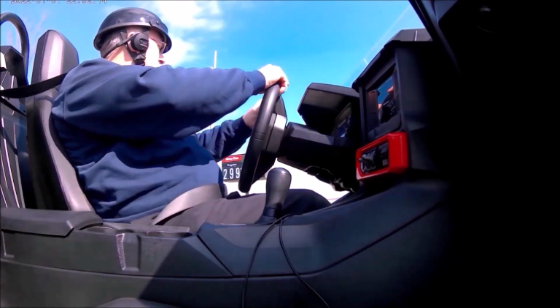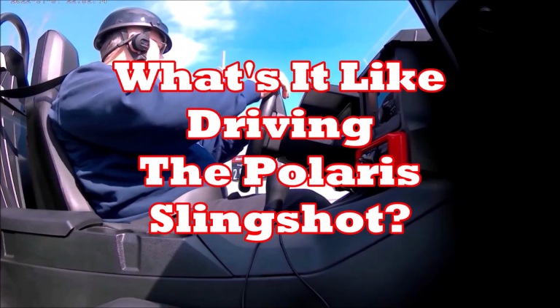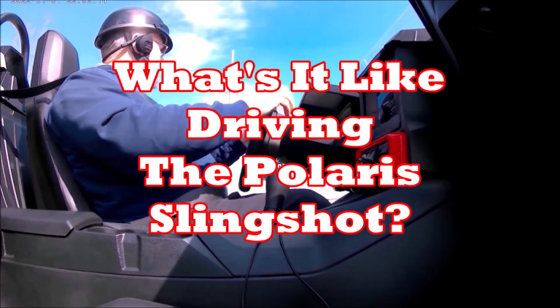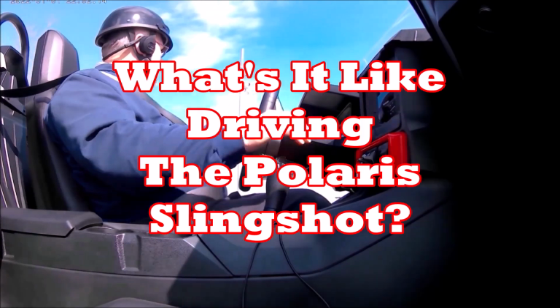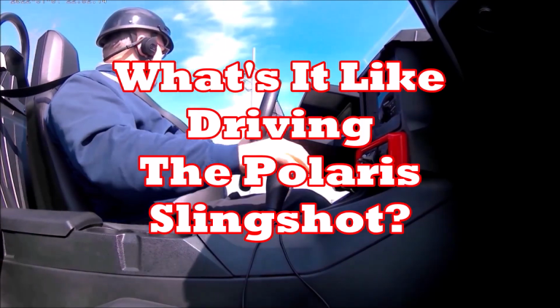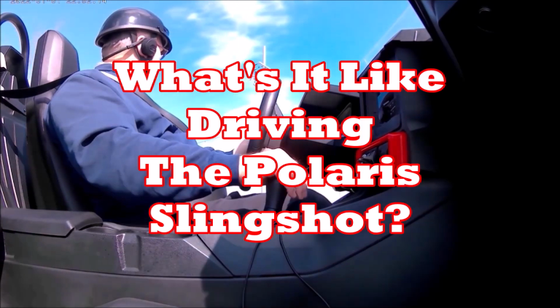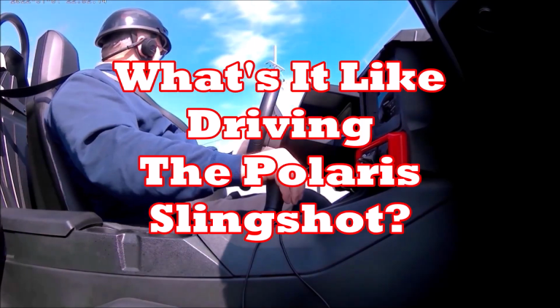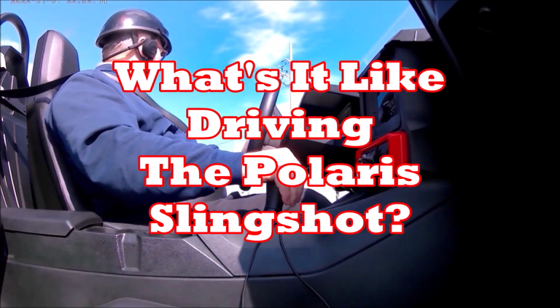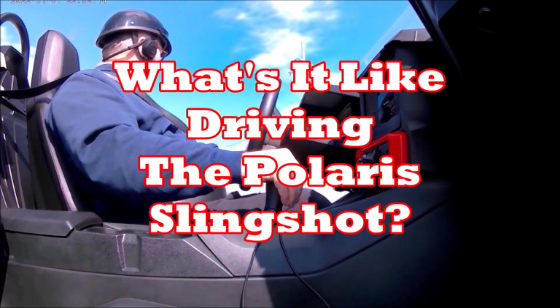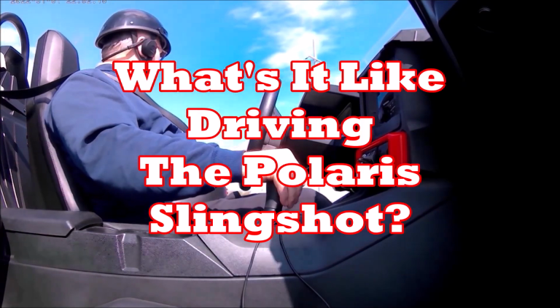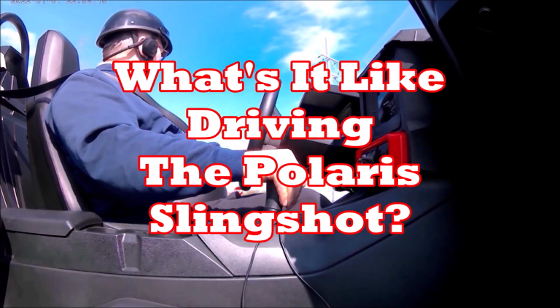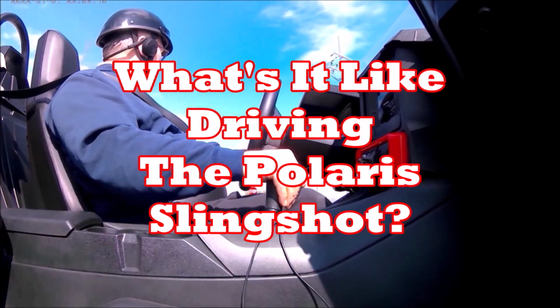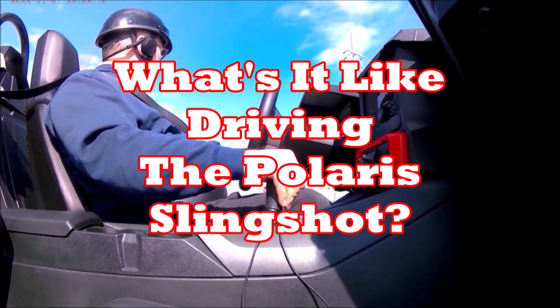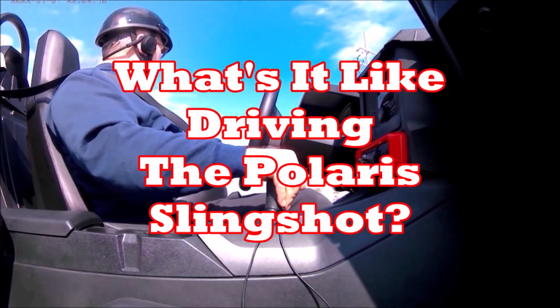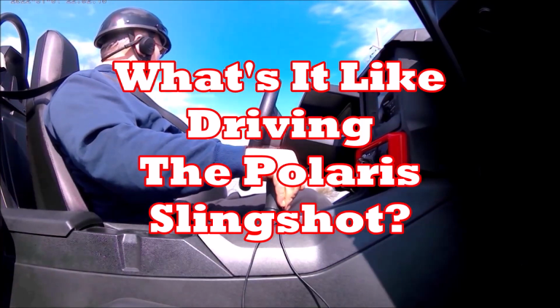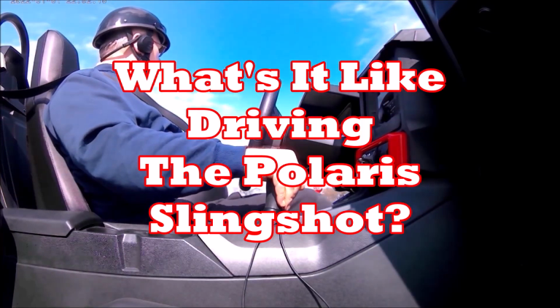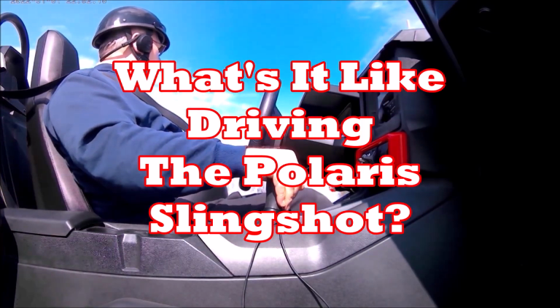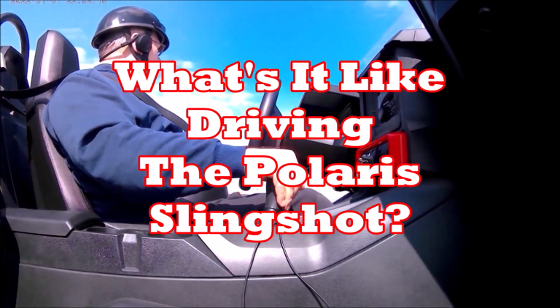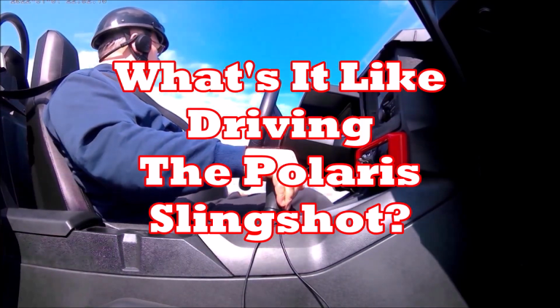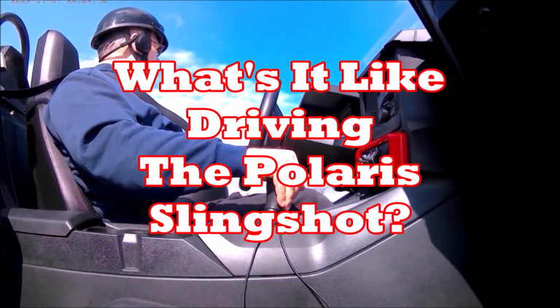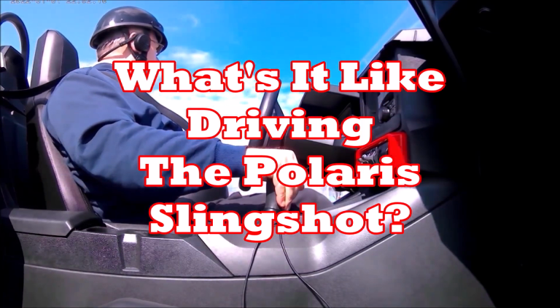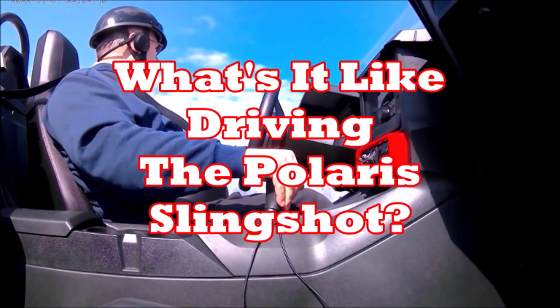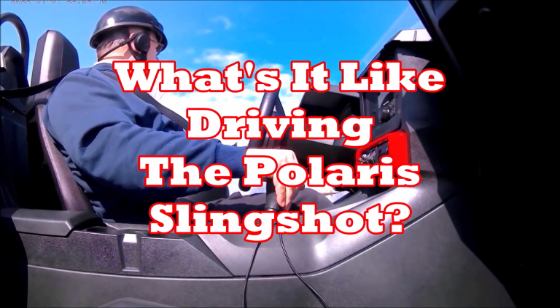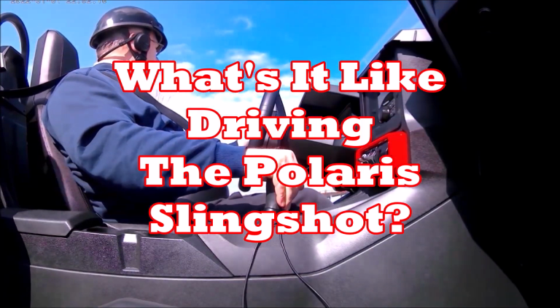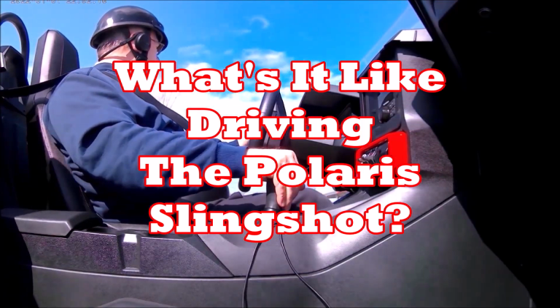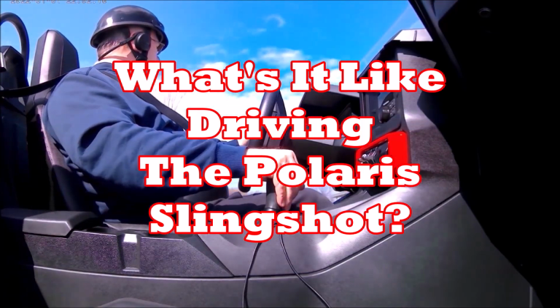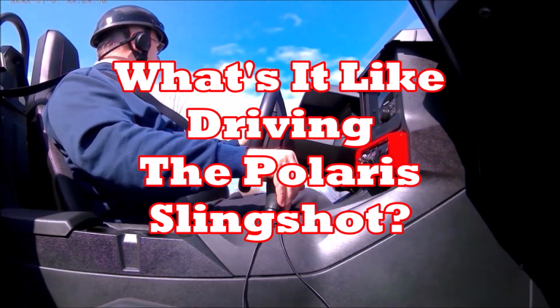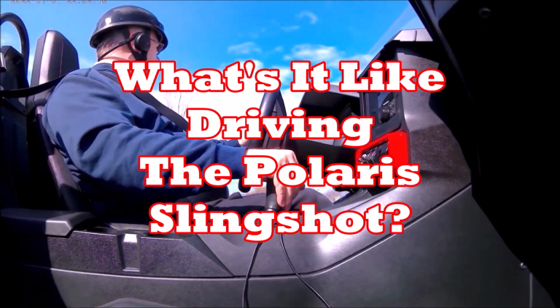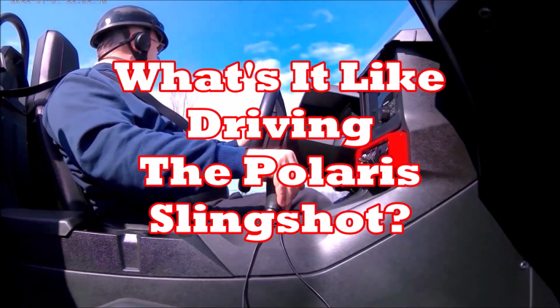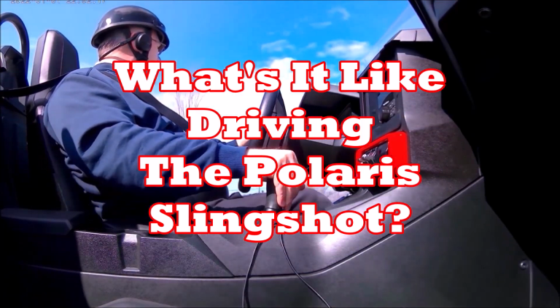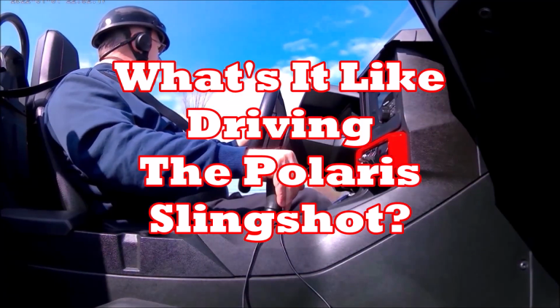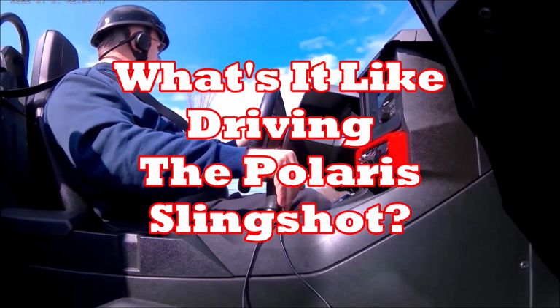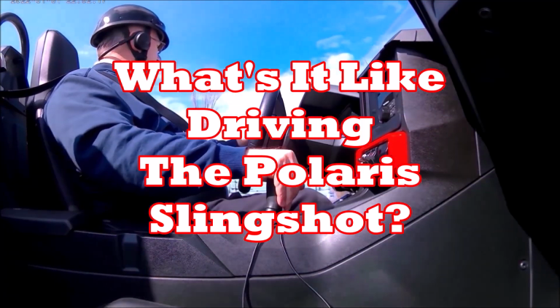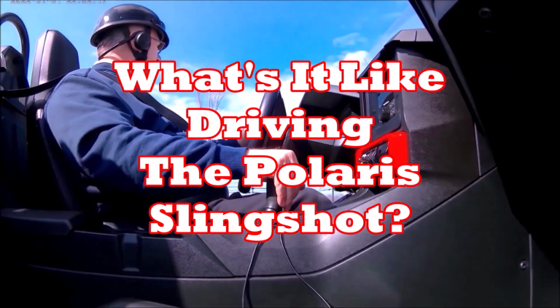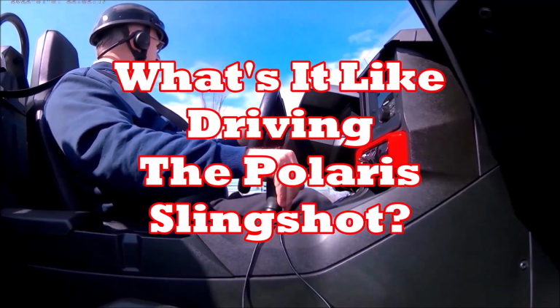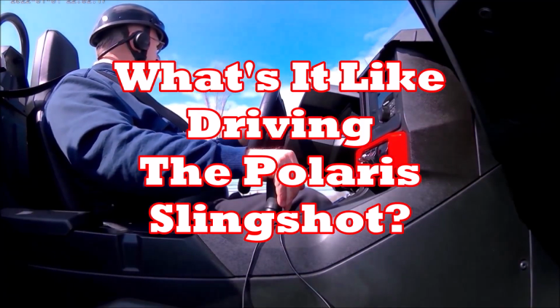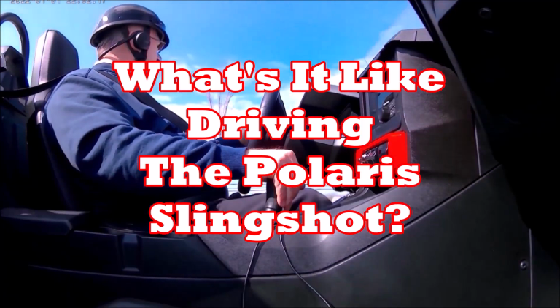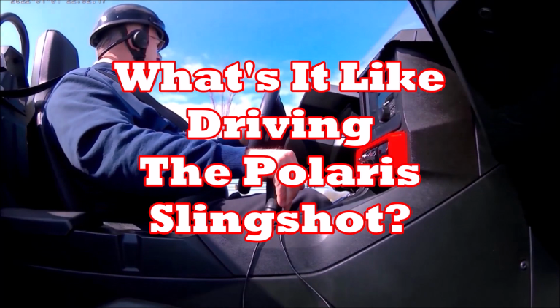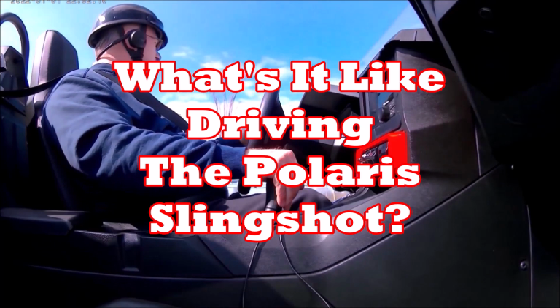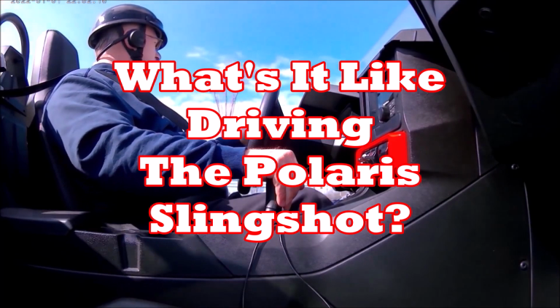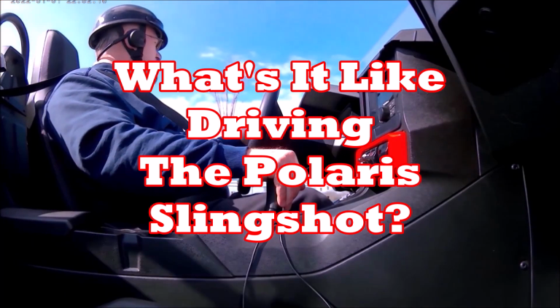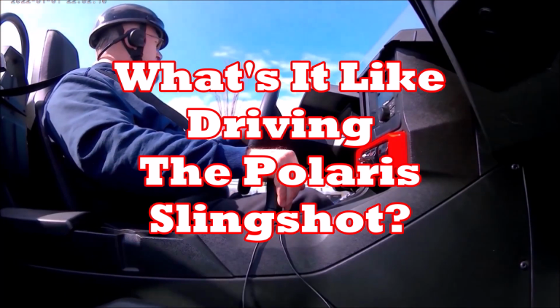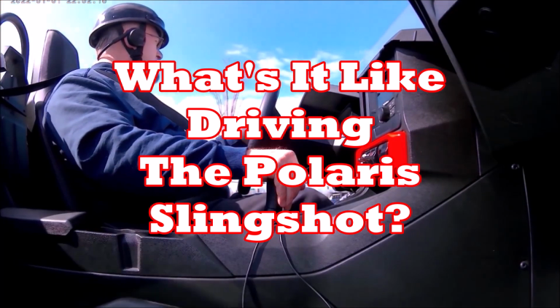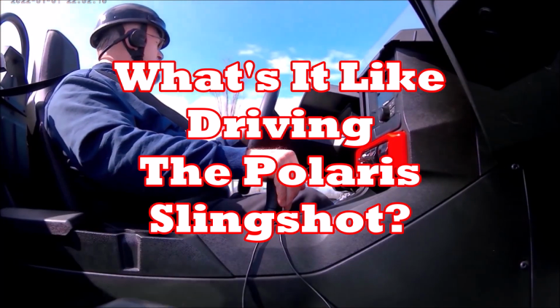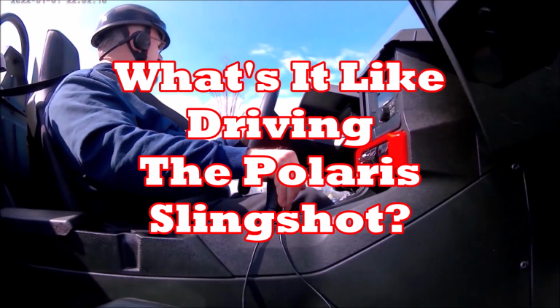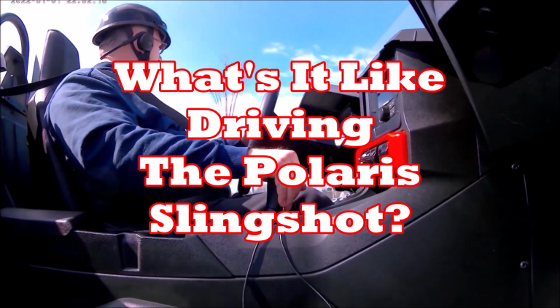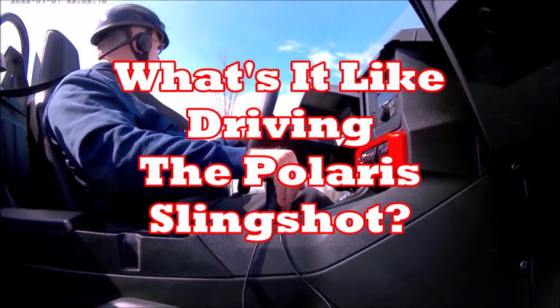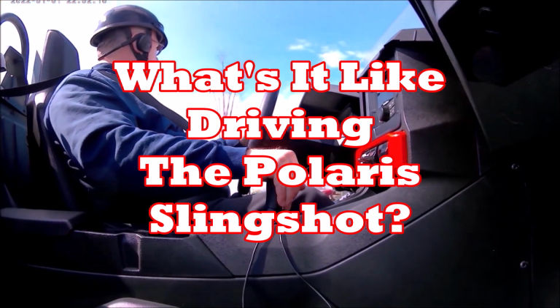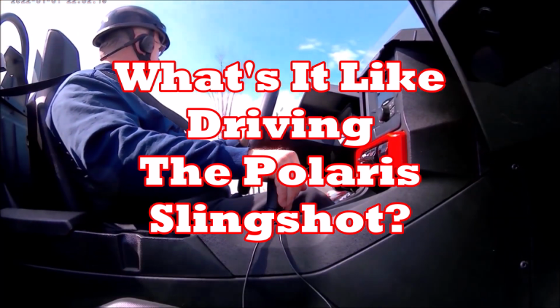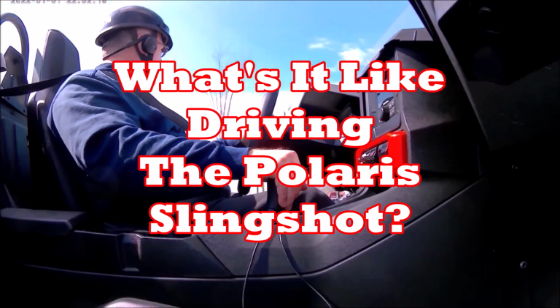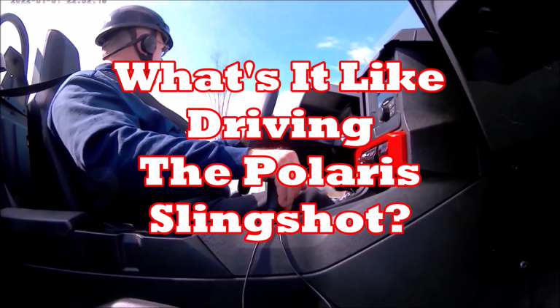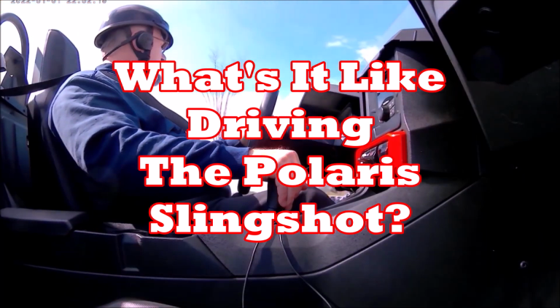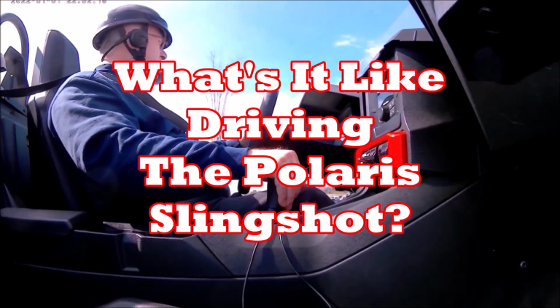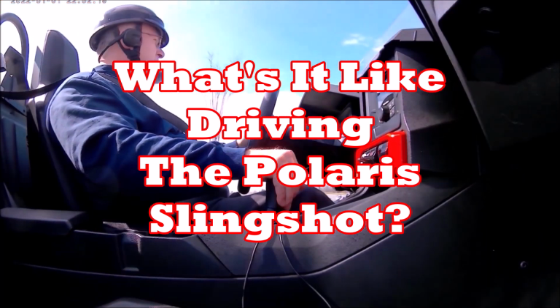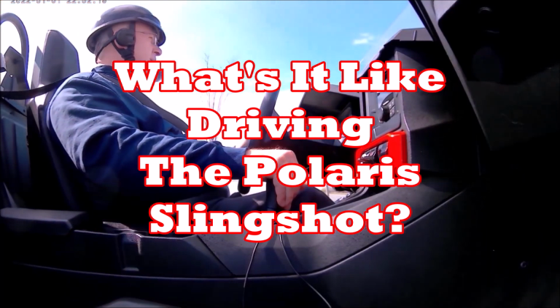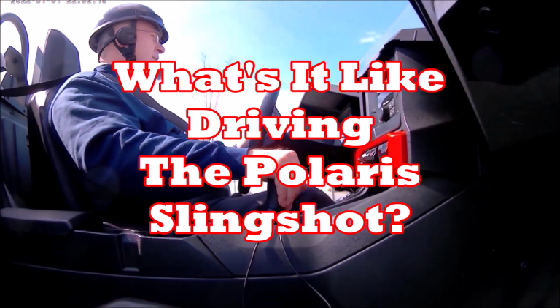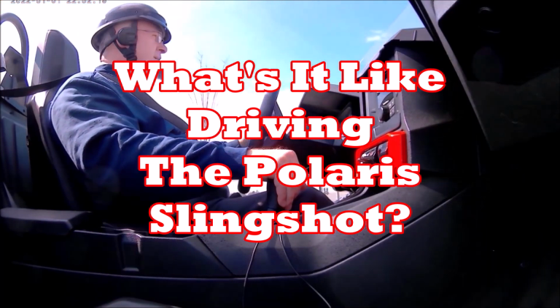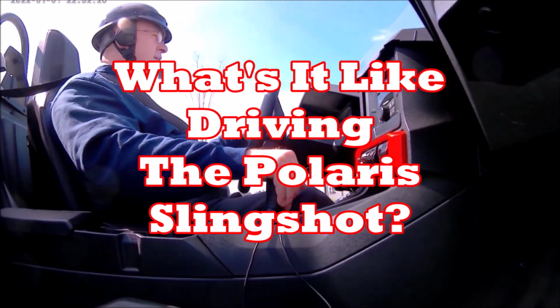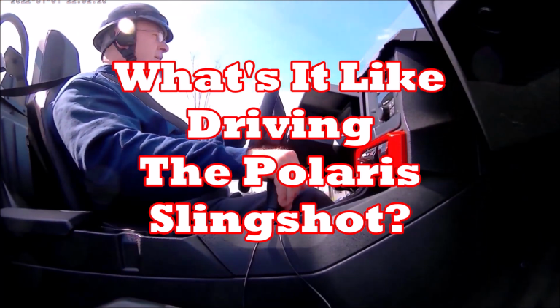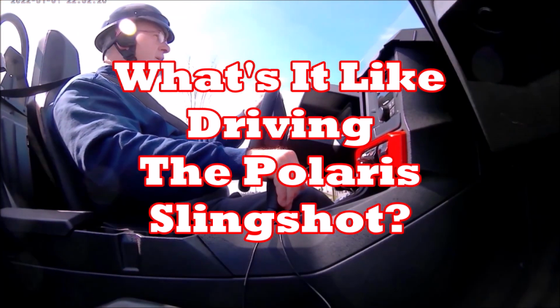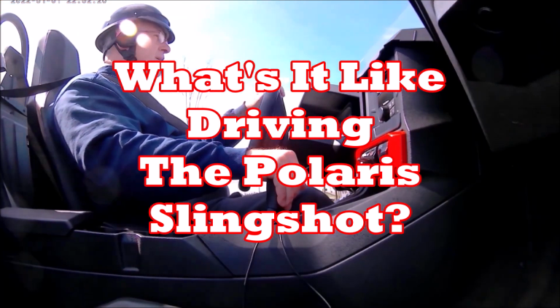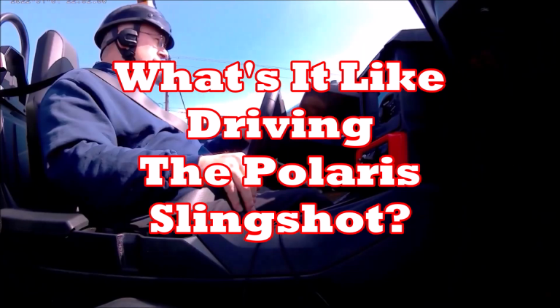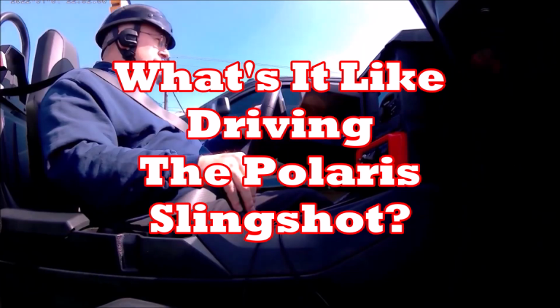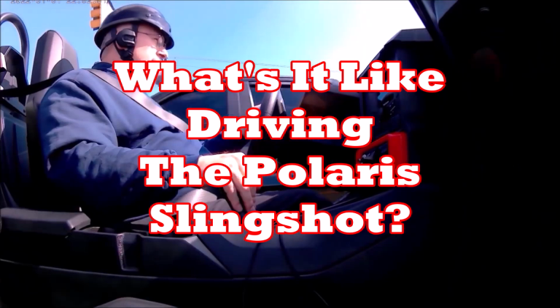Hey, Mark here. Today I'm going to describe what it's like to drive my 2022 Slingshot S.